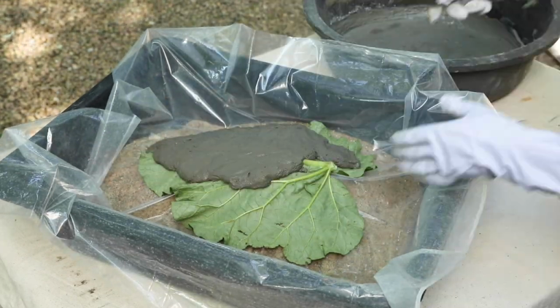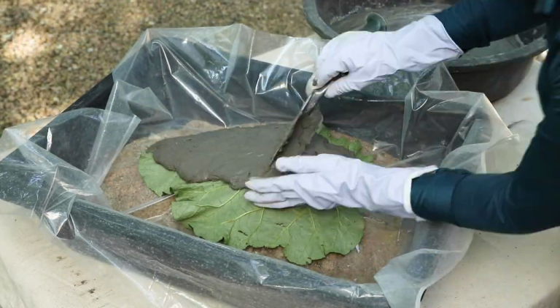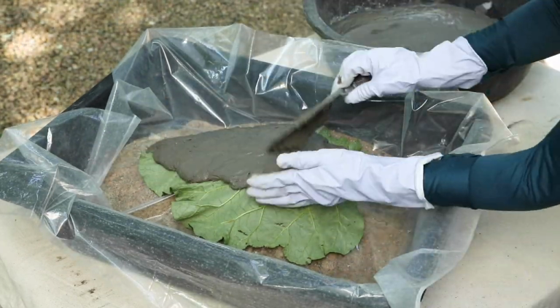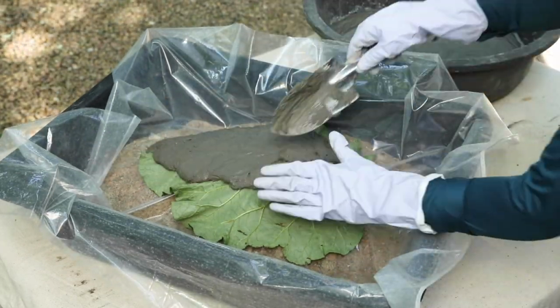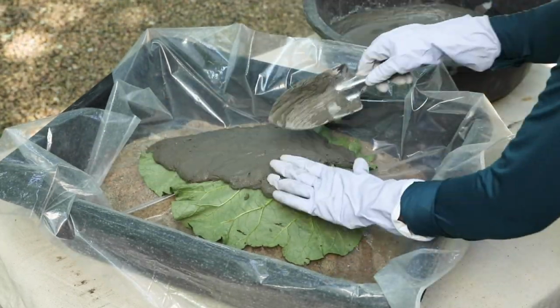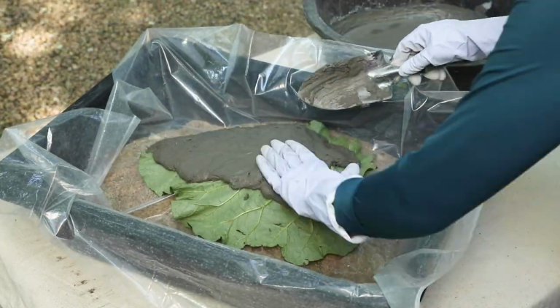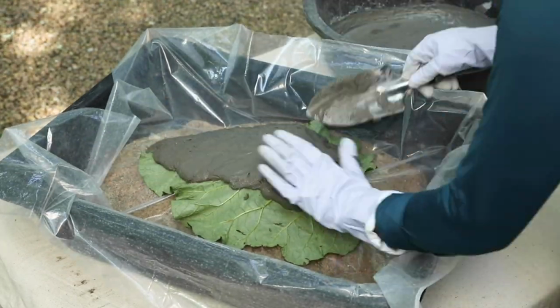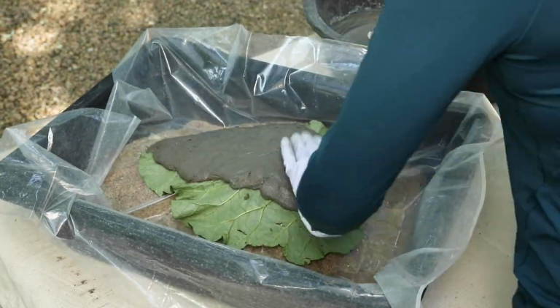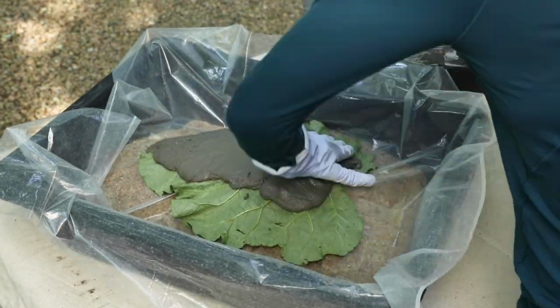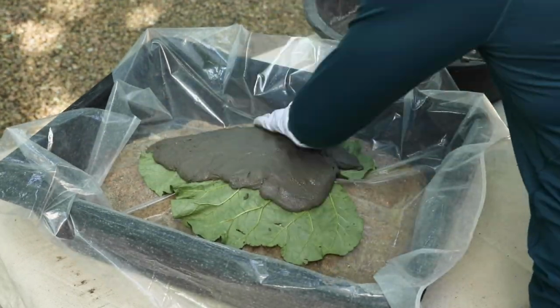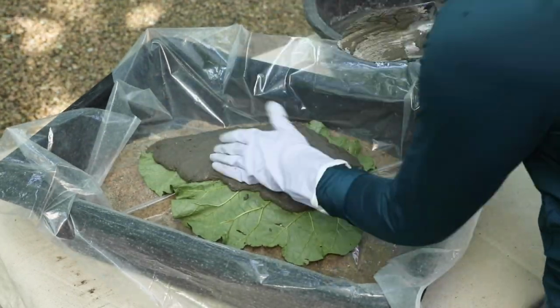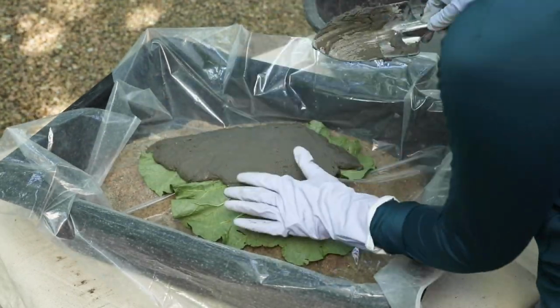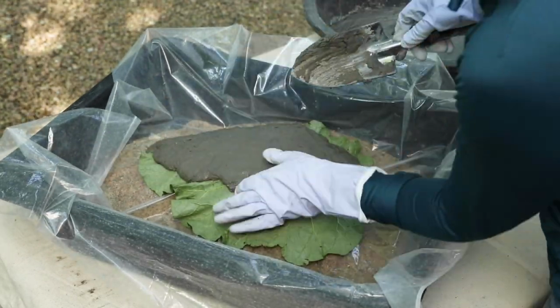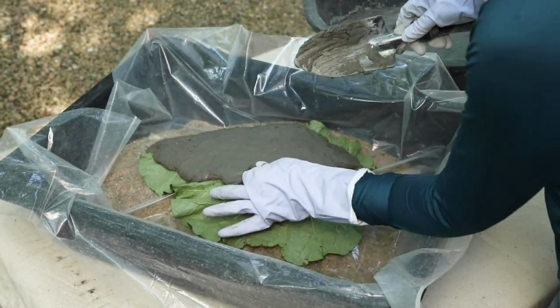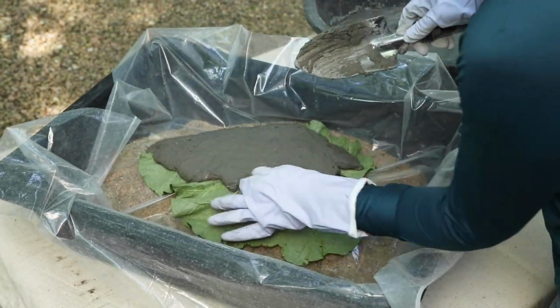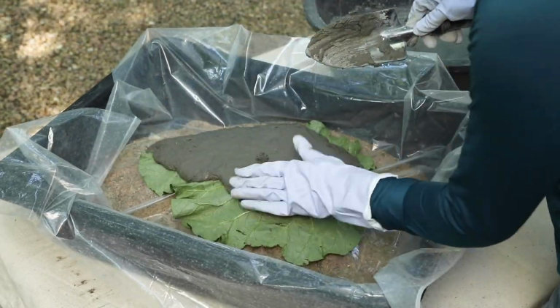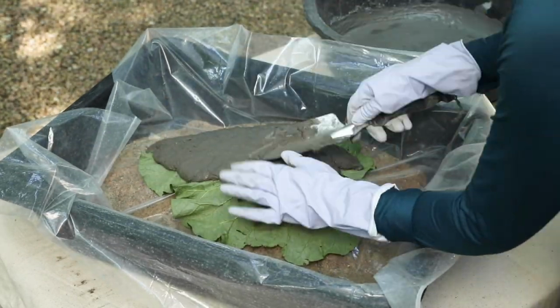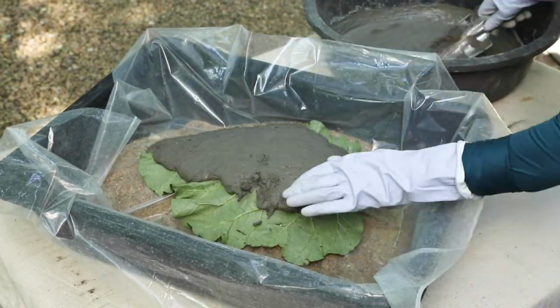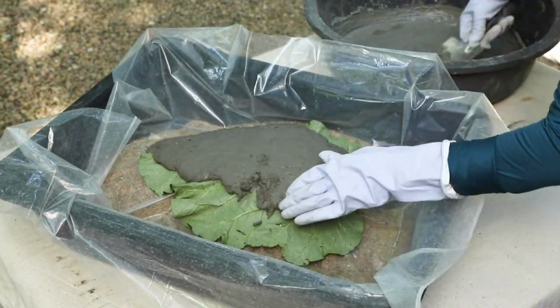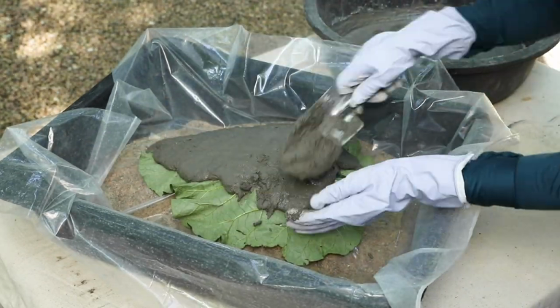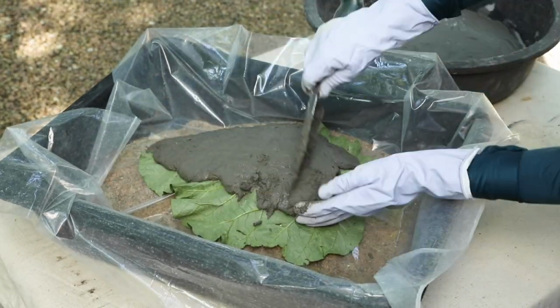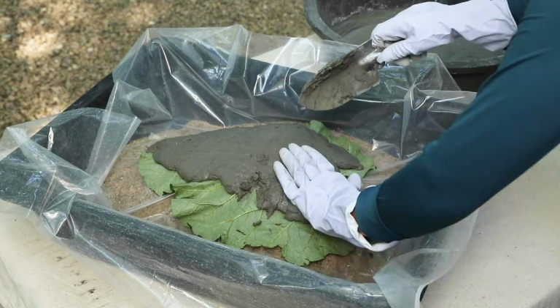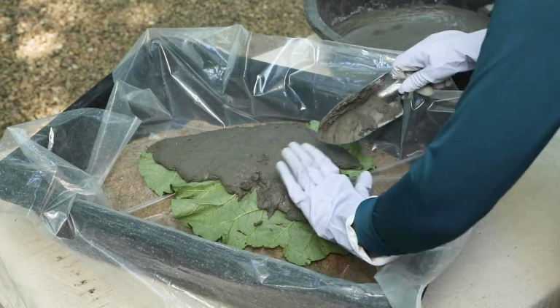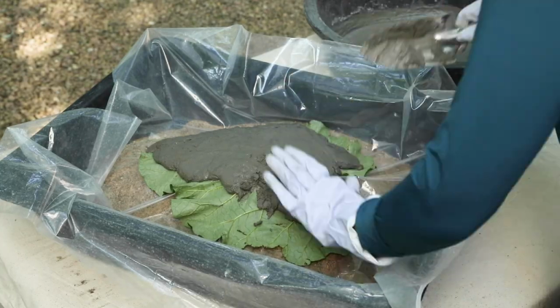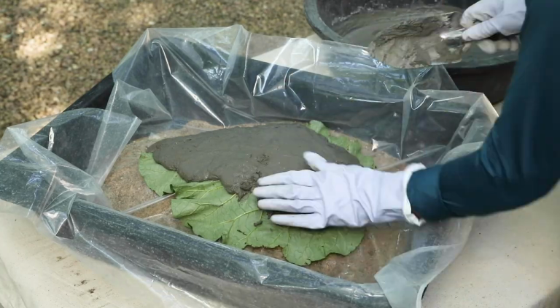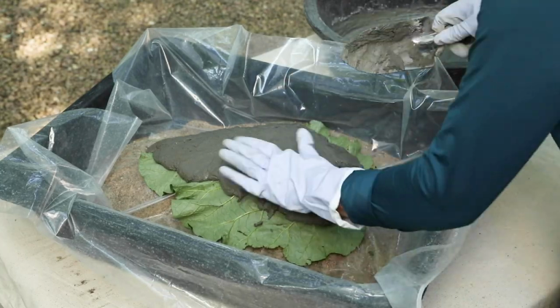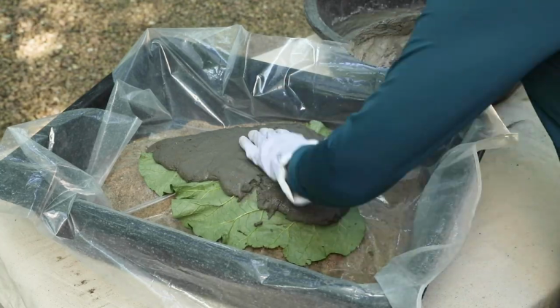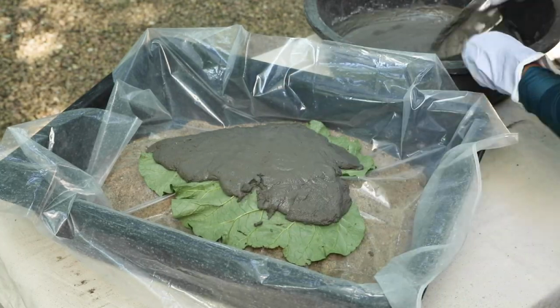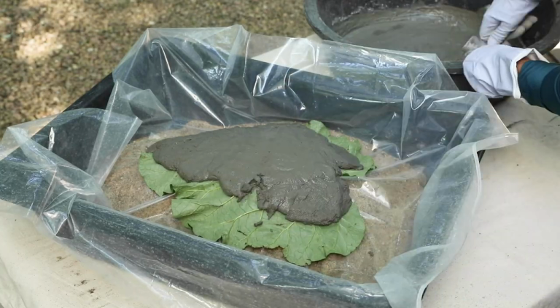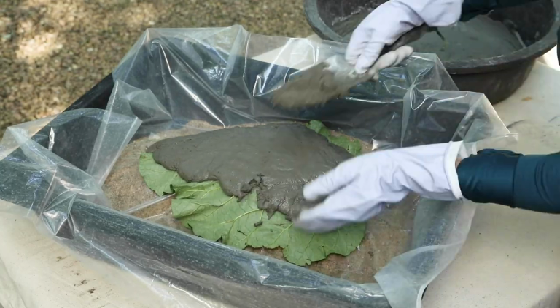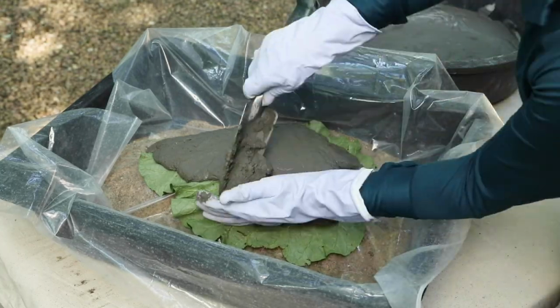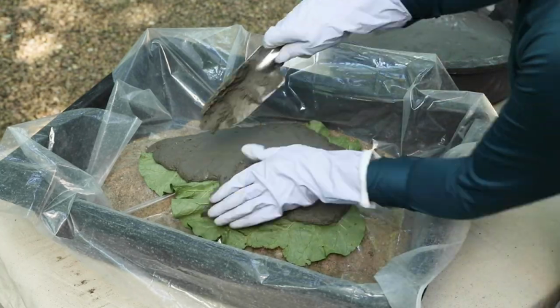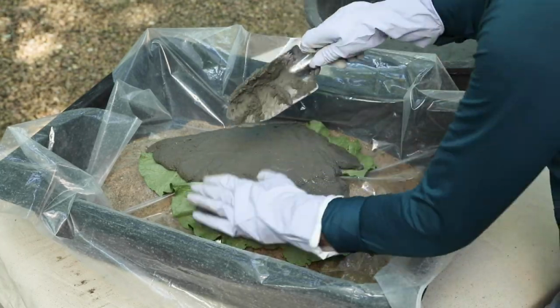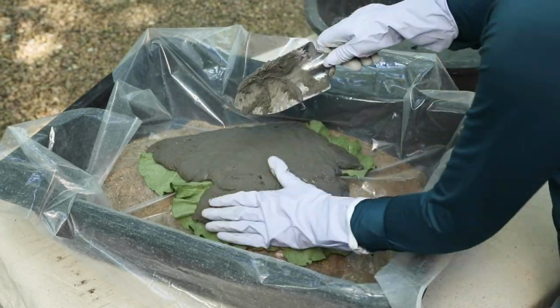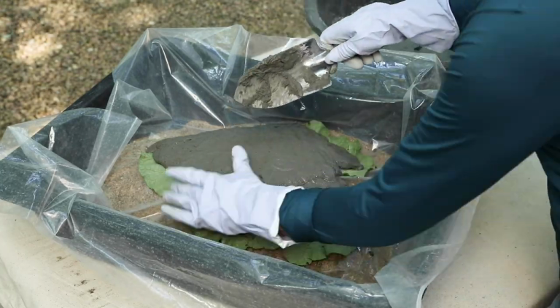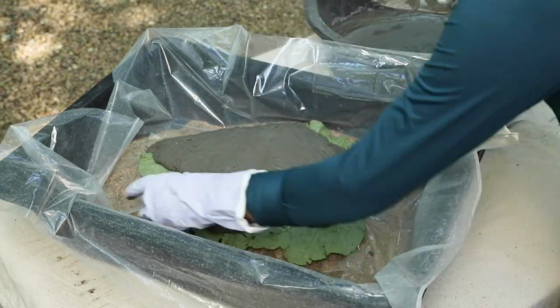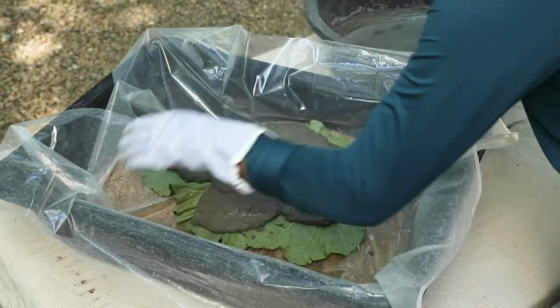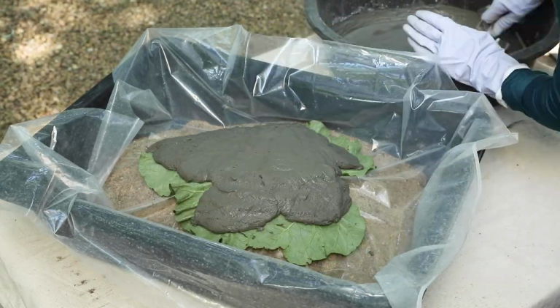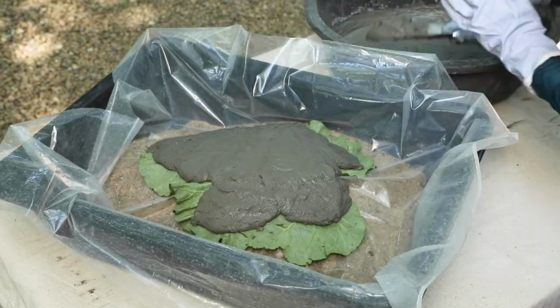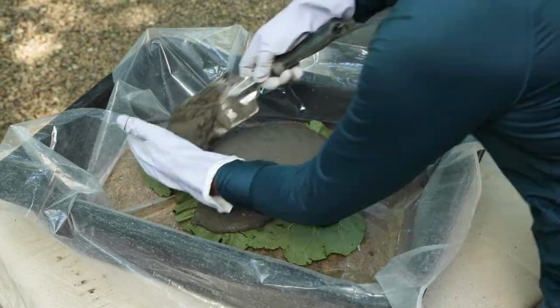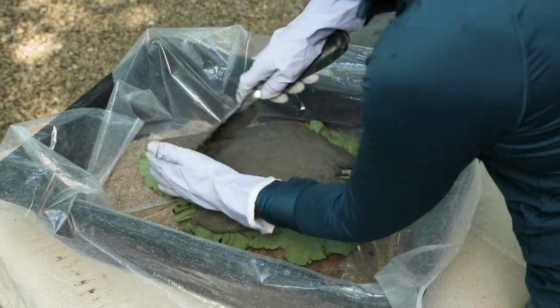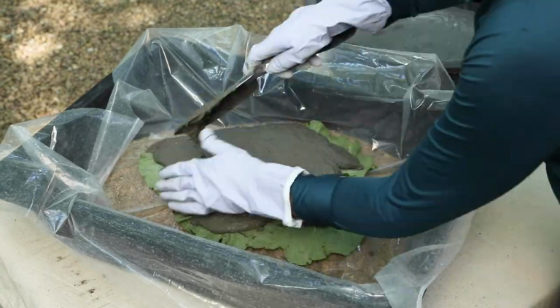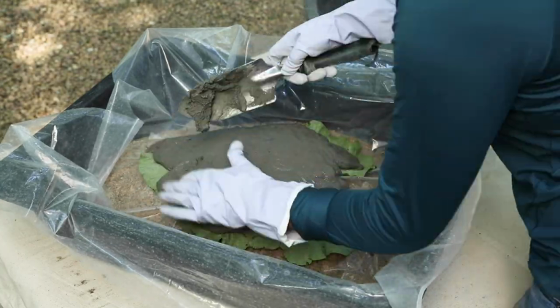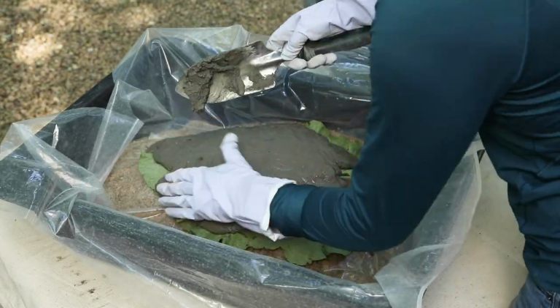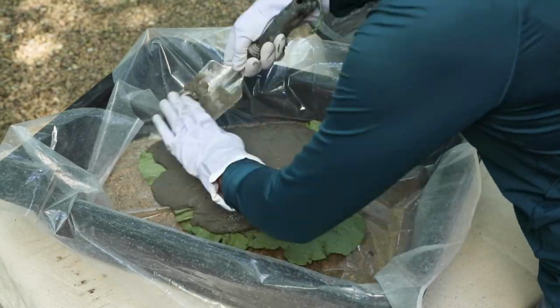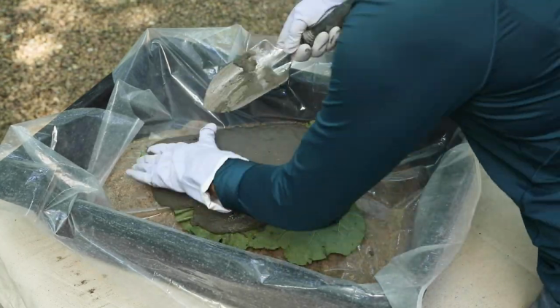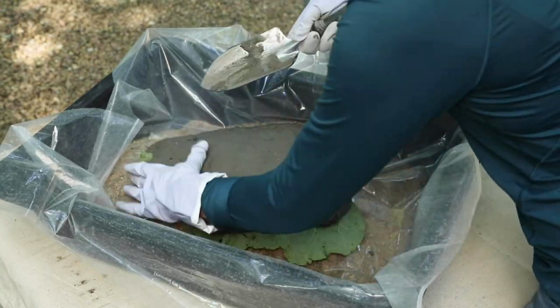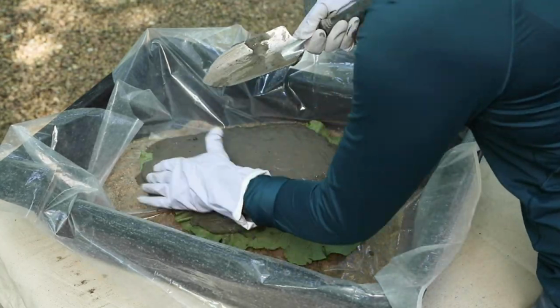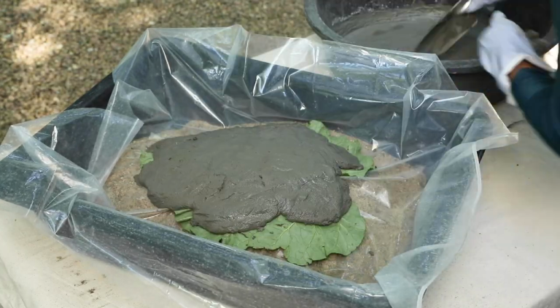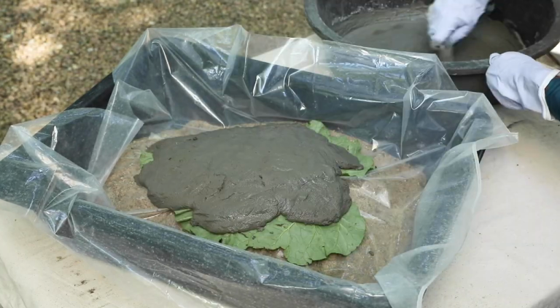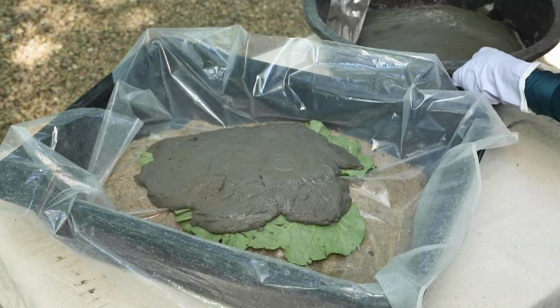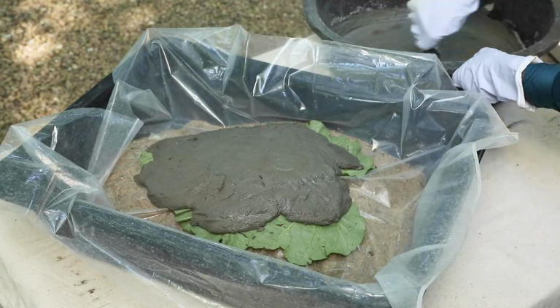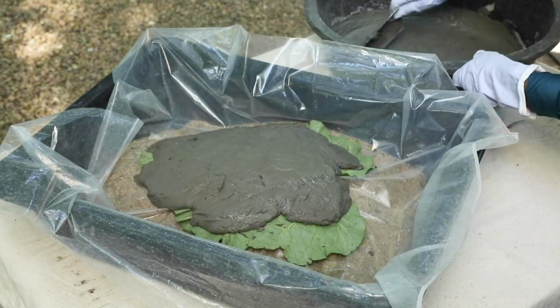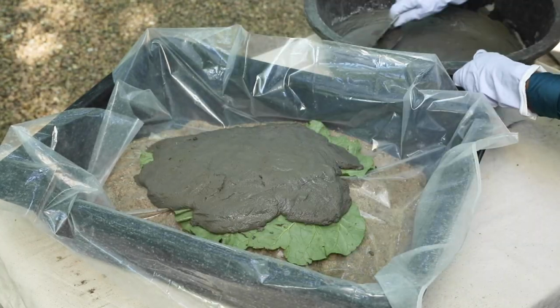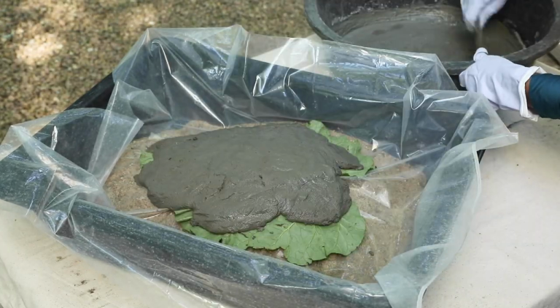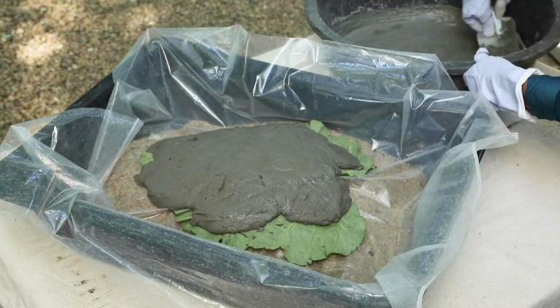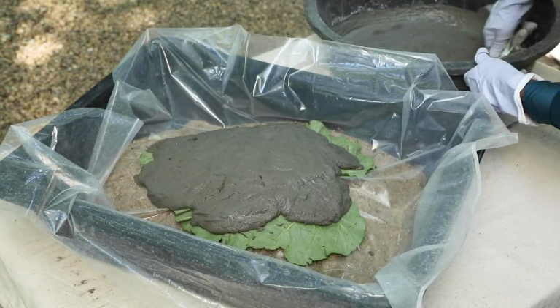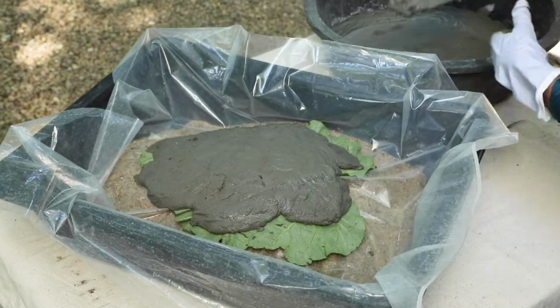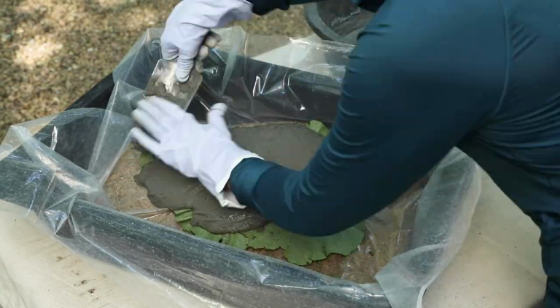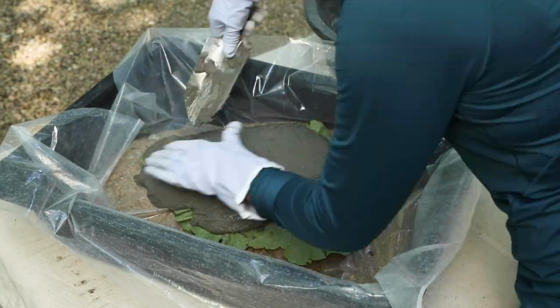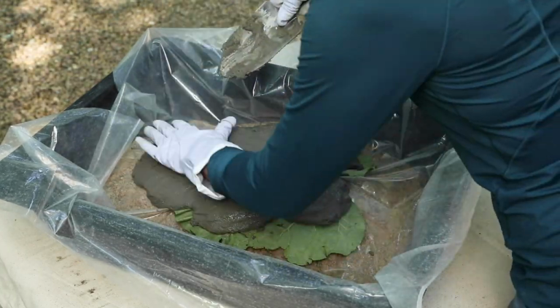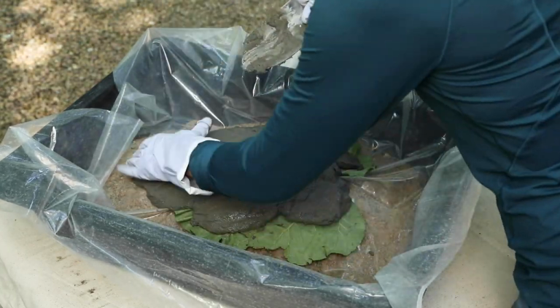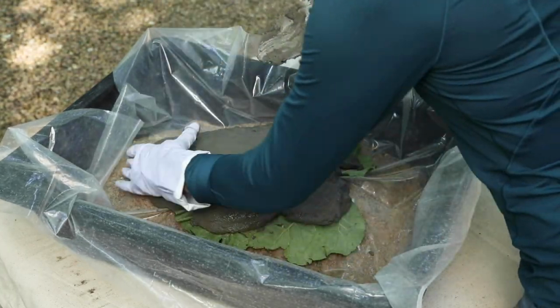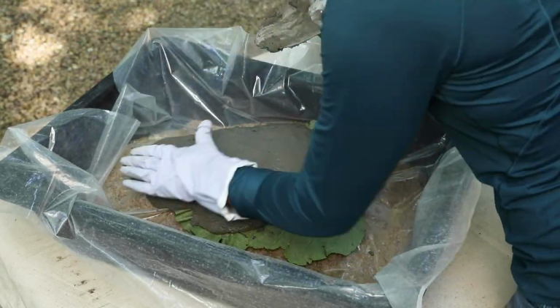Start at the center and make sure to get that thick center rib covered thoroughly, then work out to the edges until the whole leaf is covered.